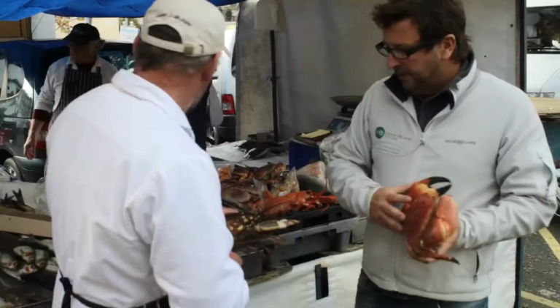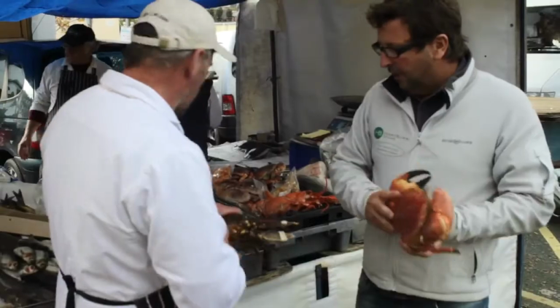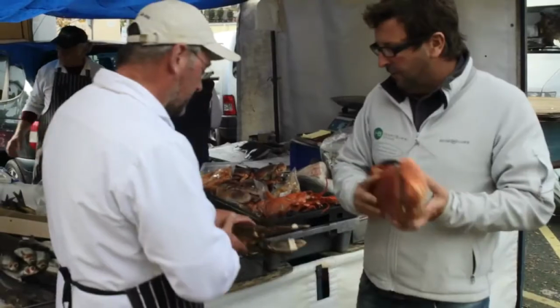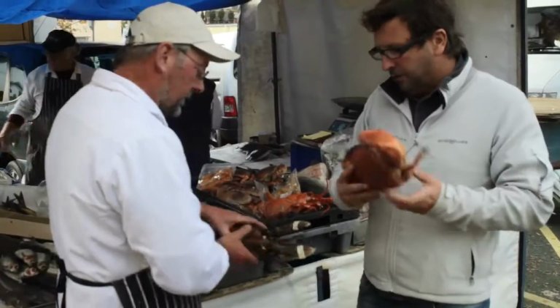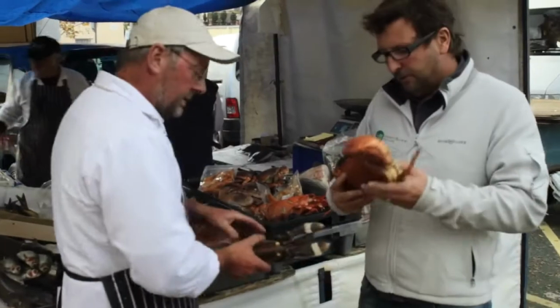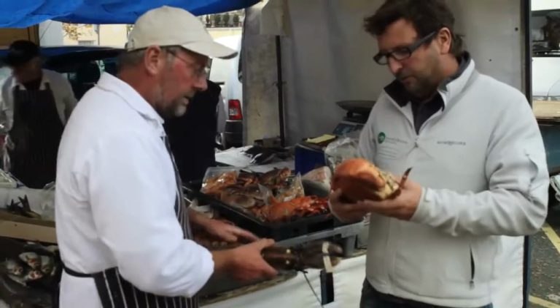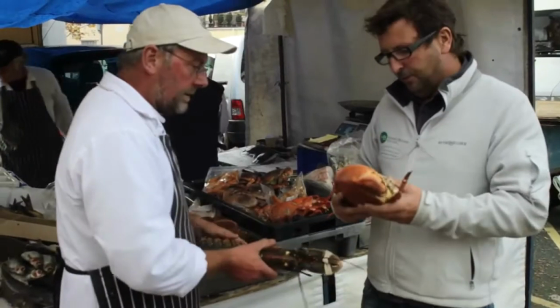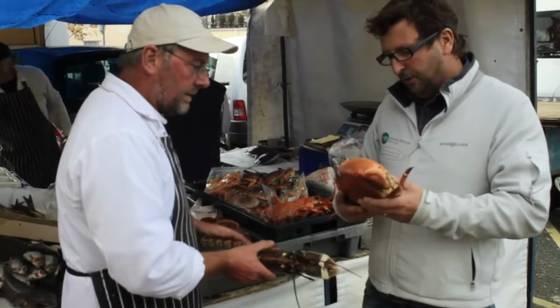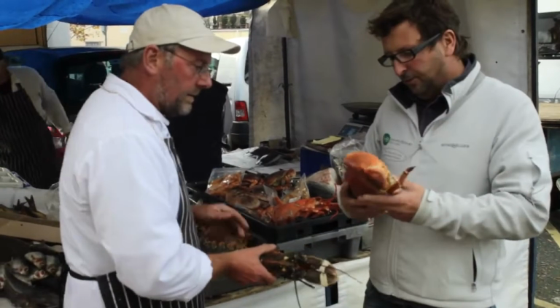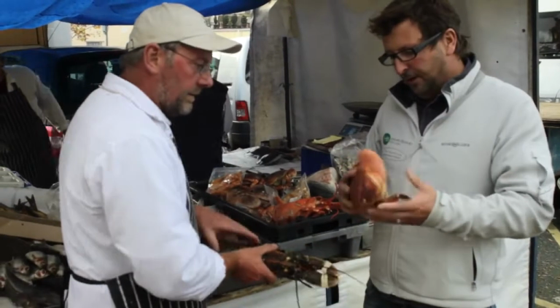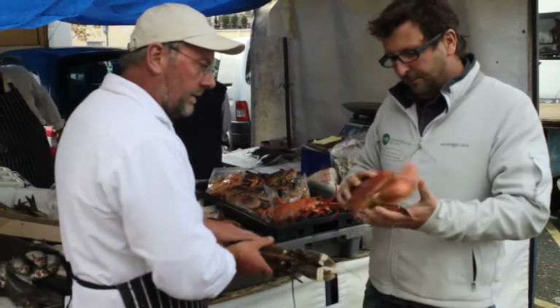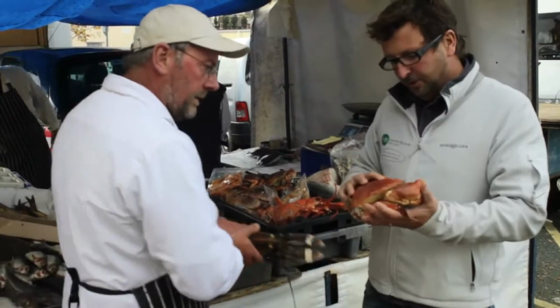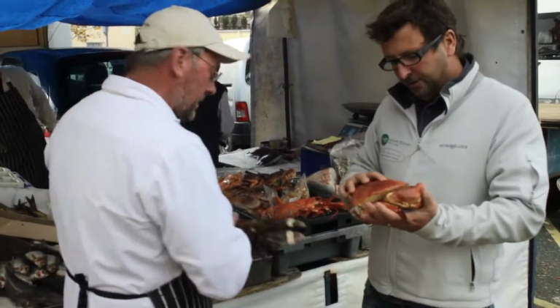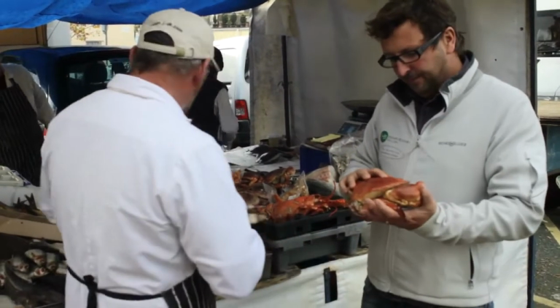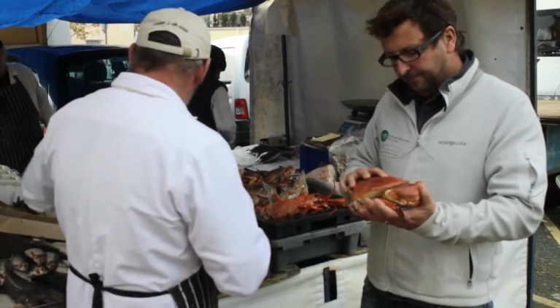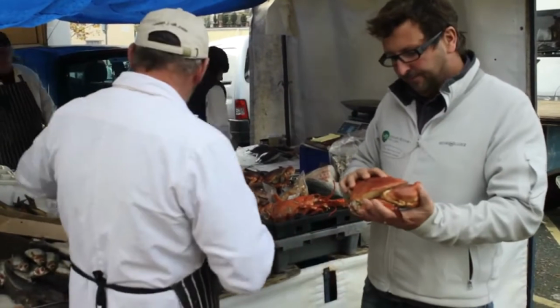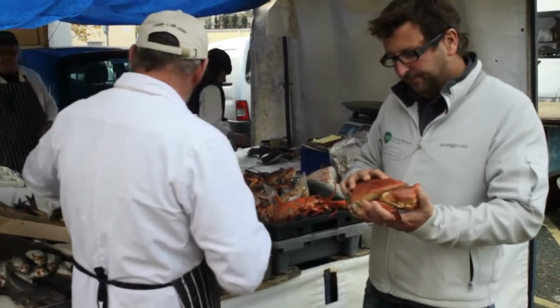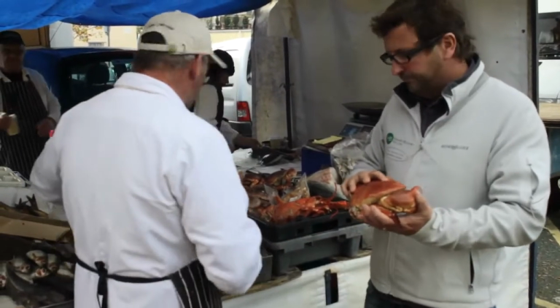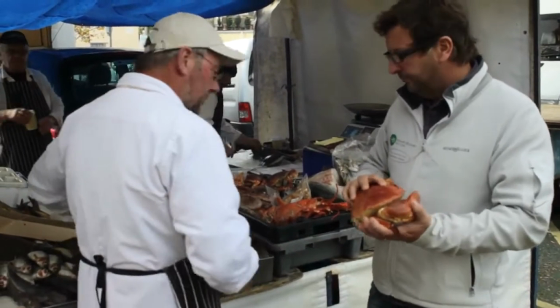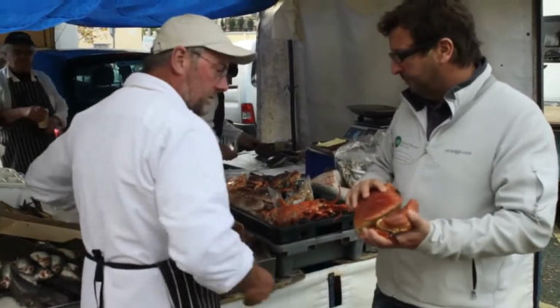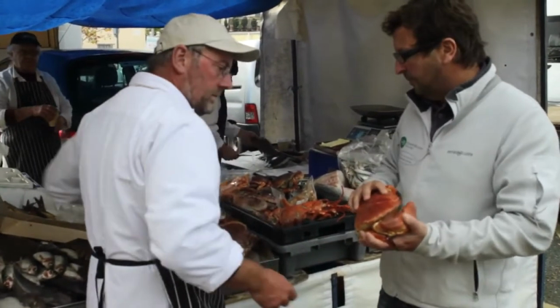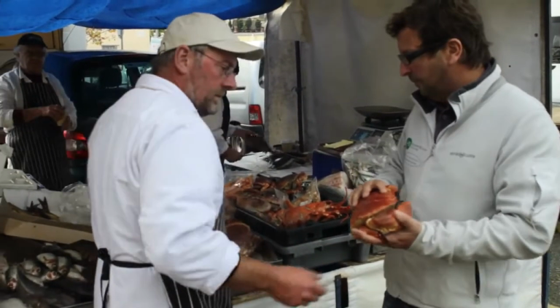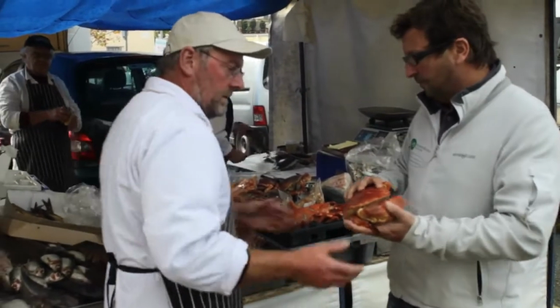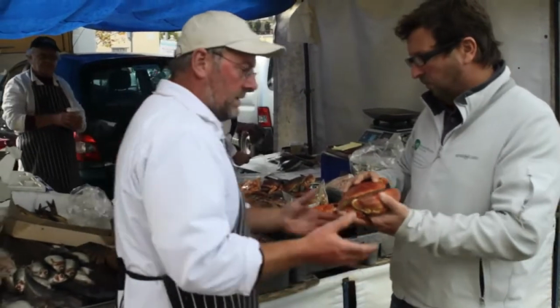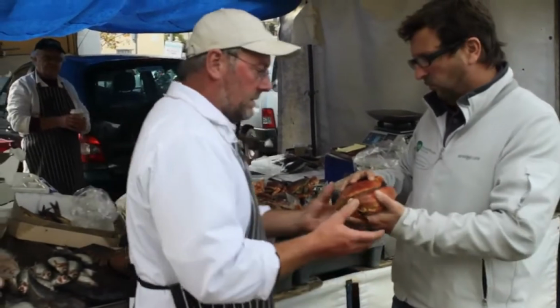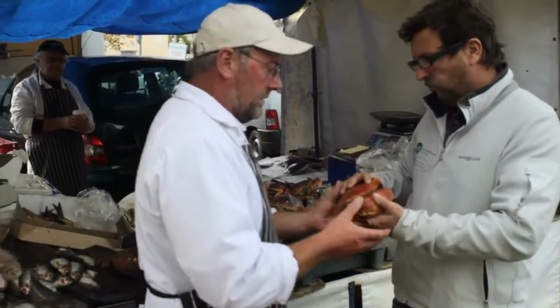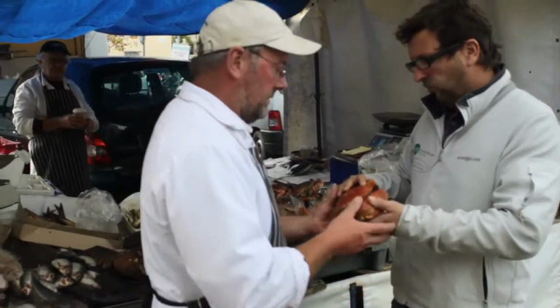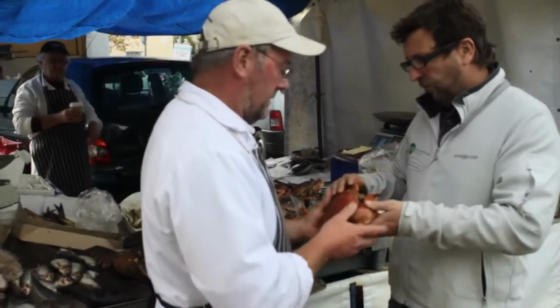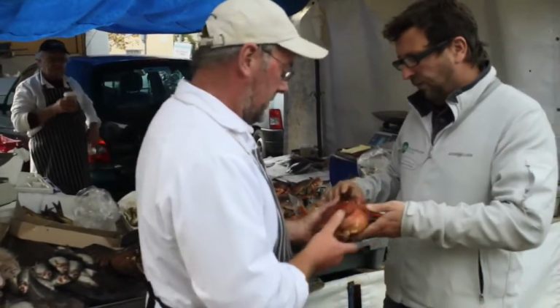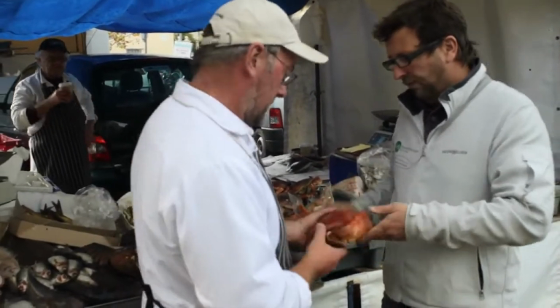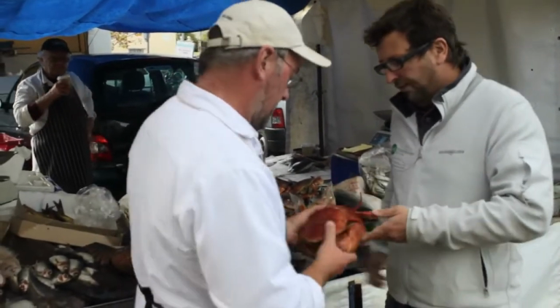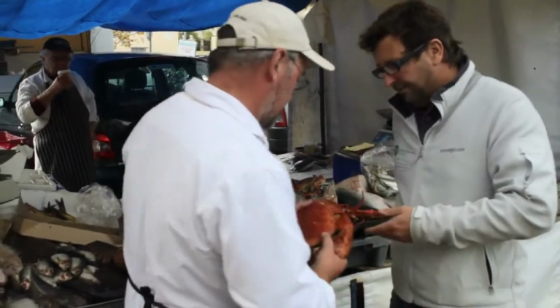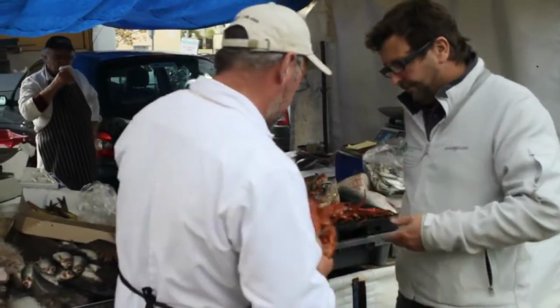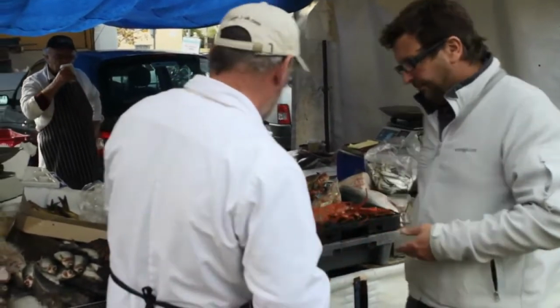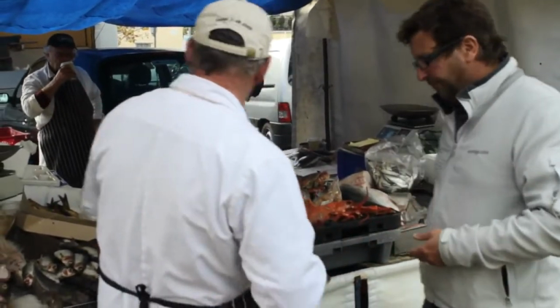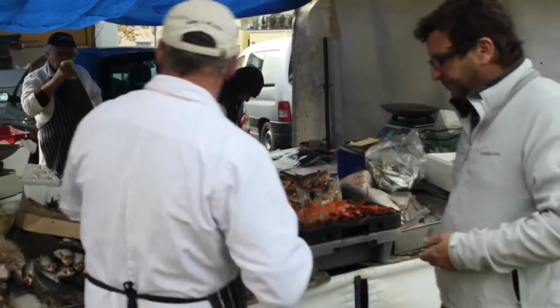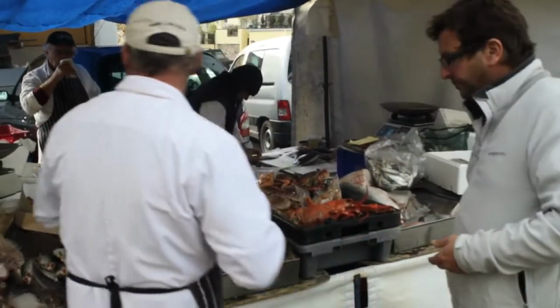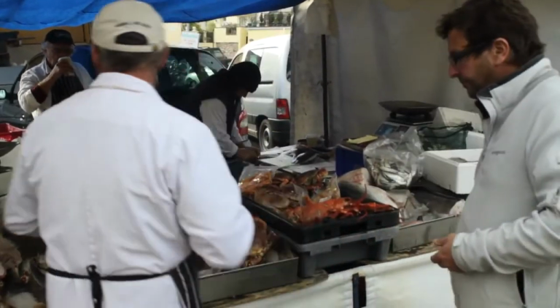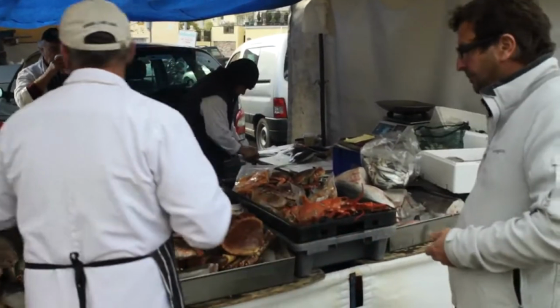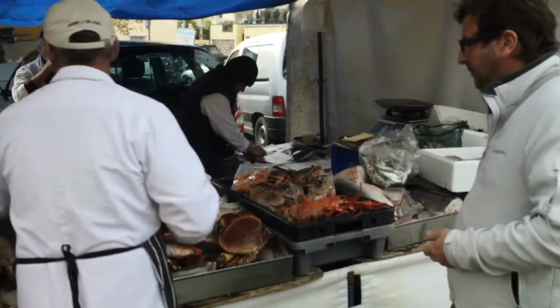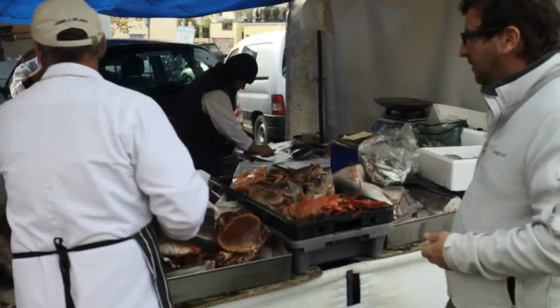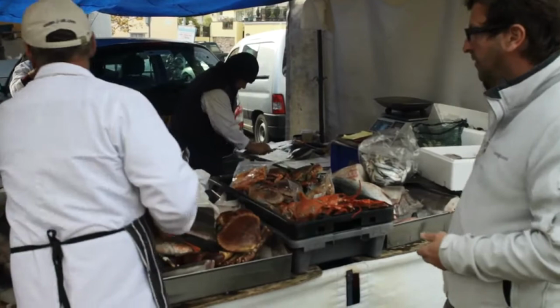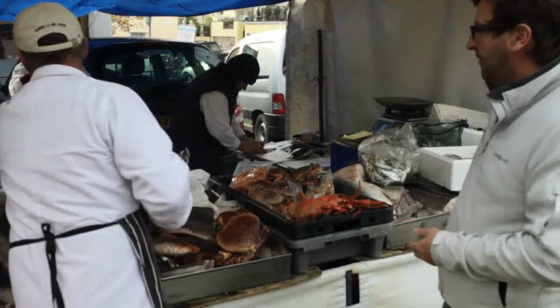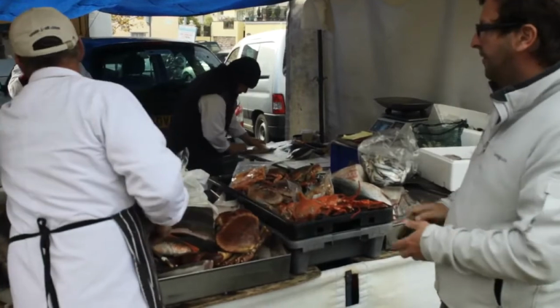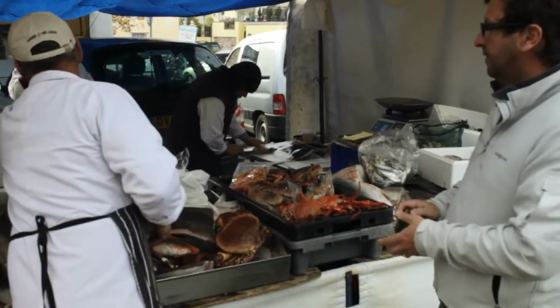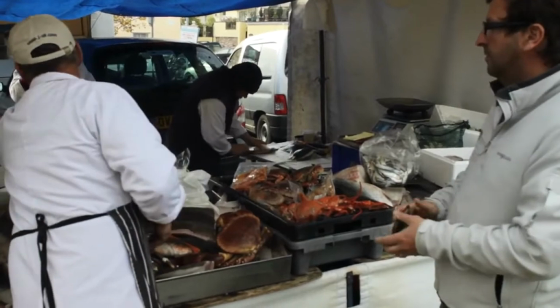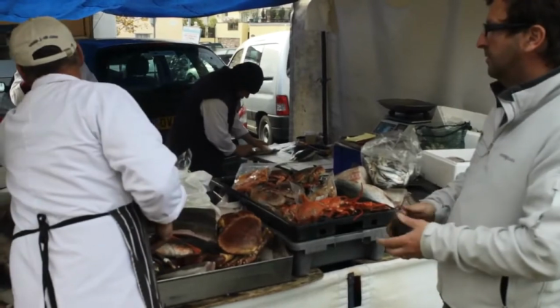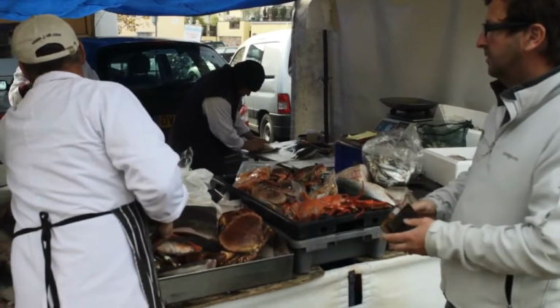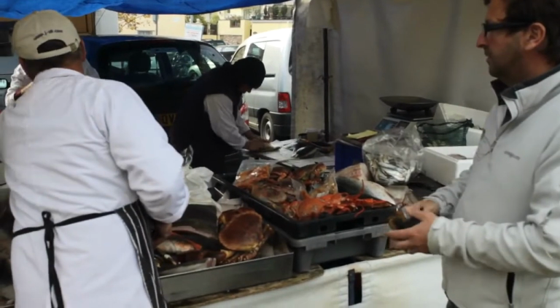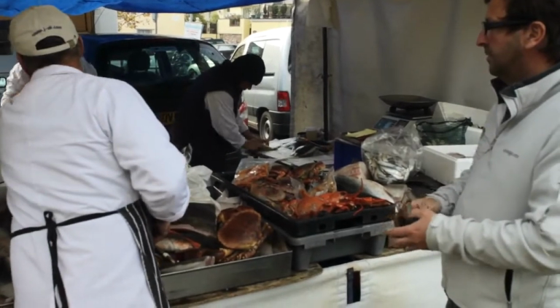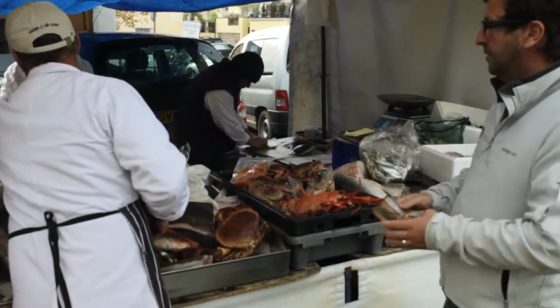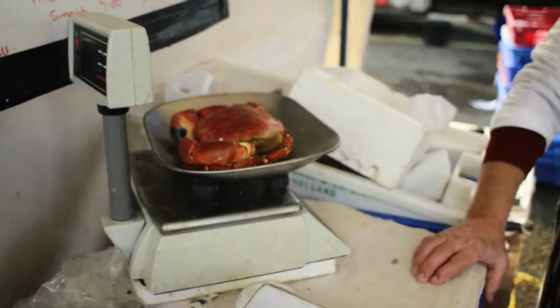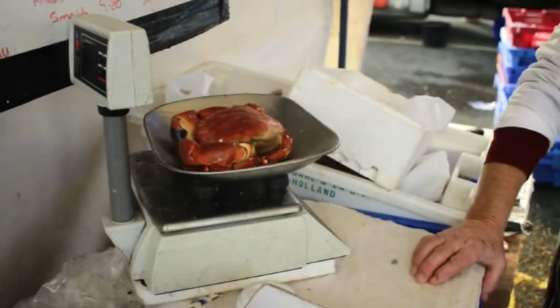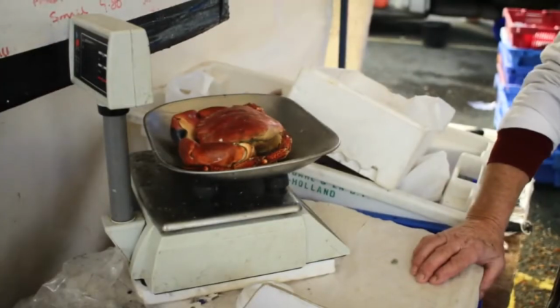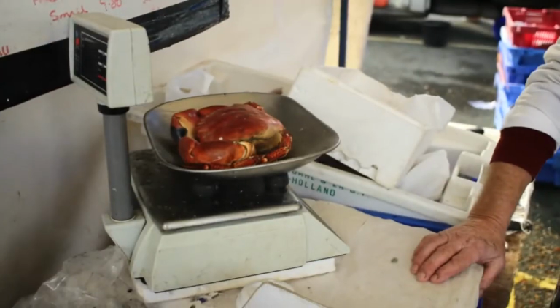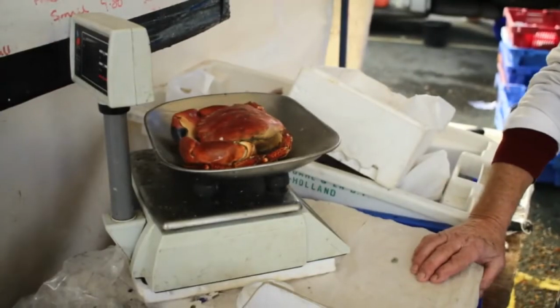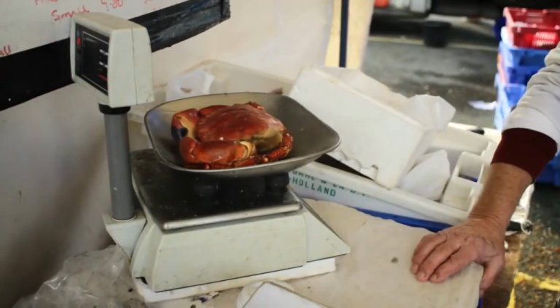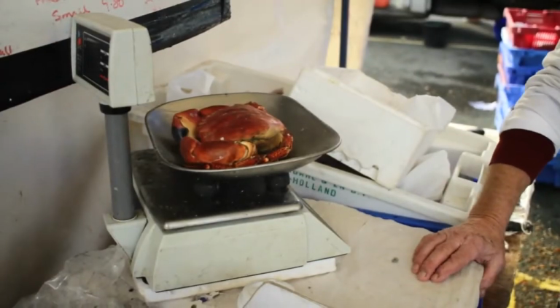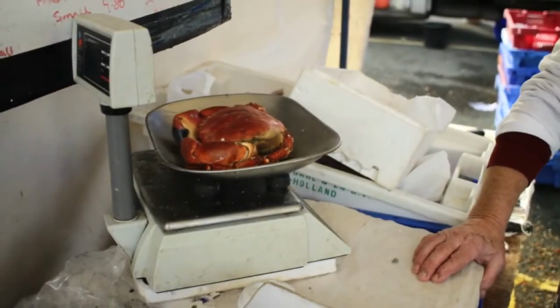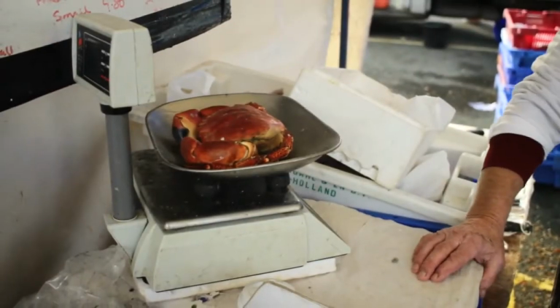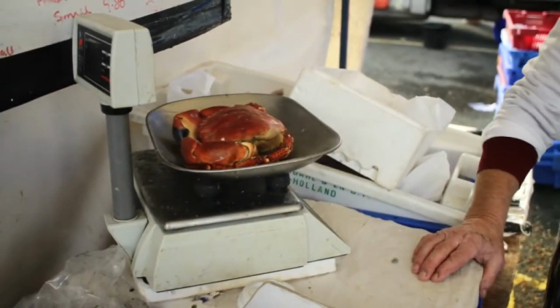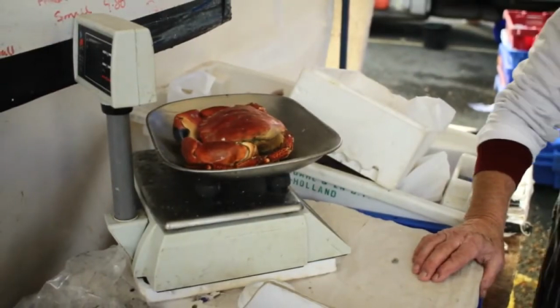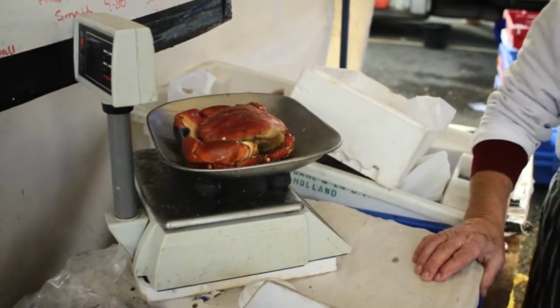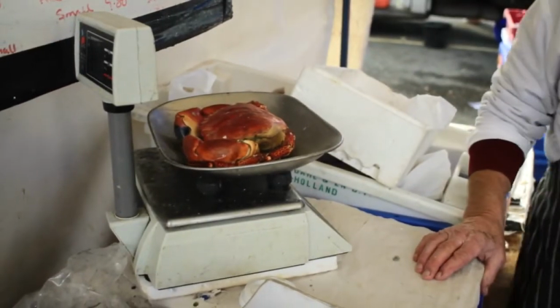I reckon this one would be good mate — how much is that? Oh I don't know, it's 767. Perfect.